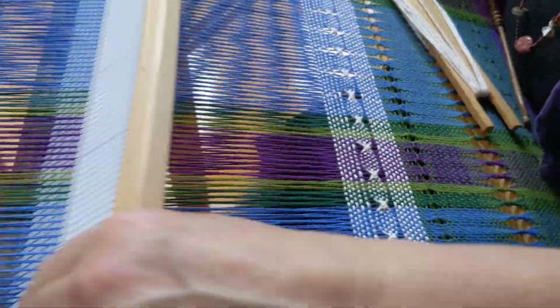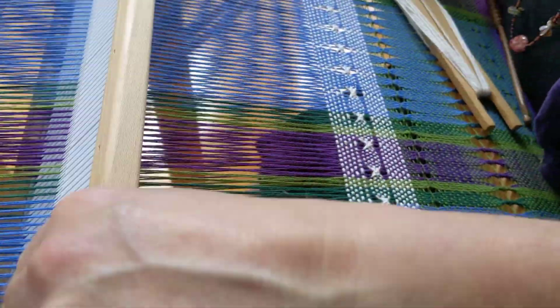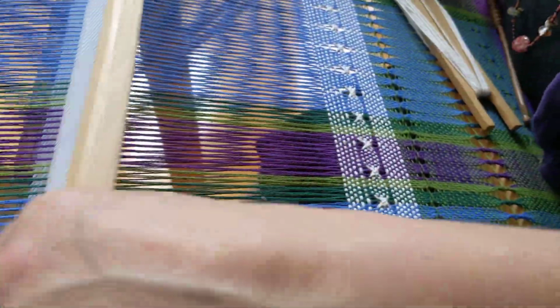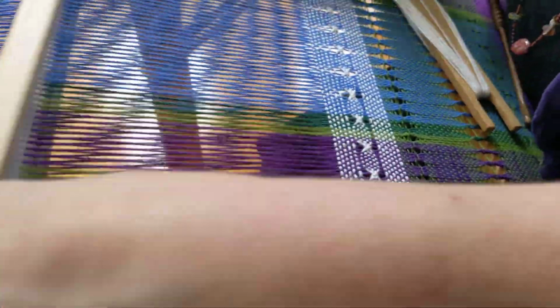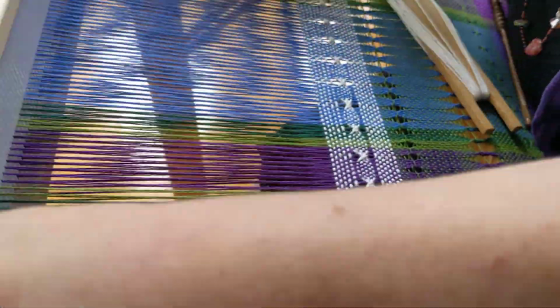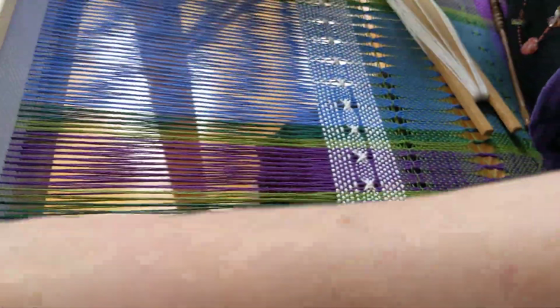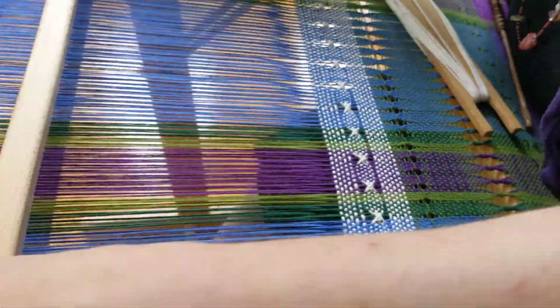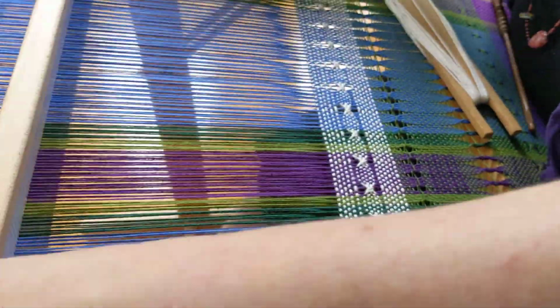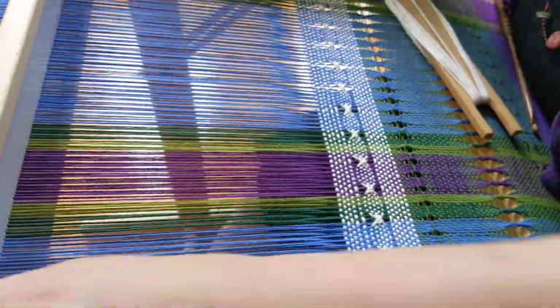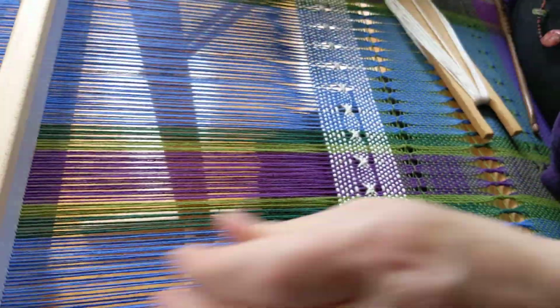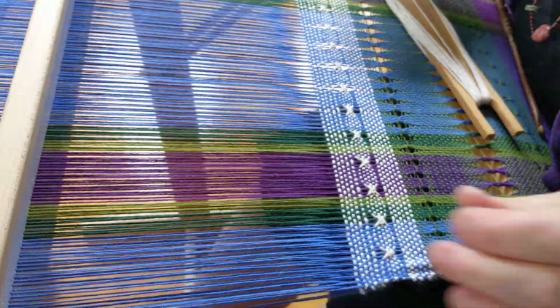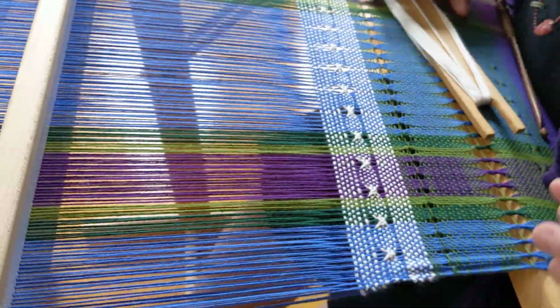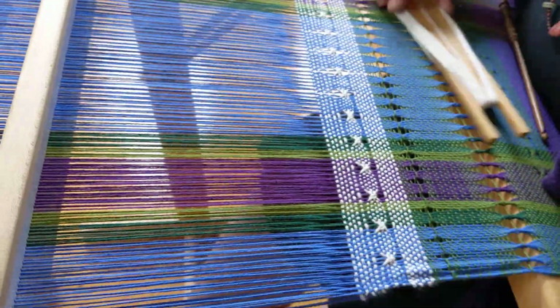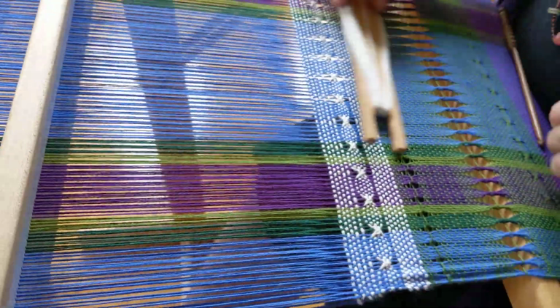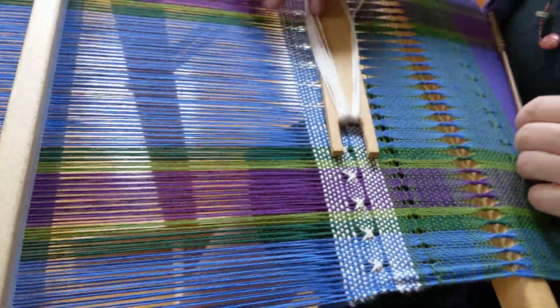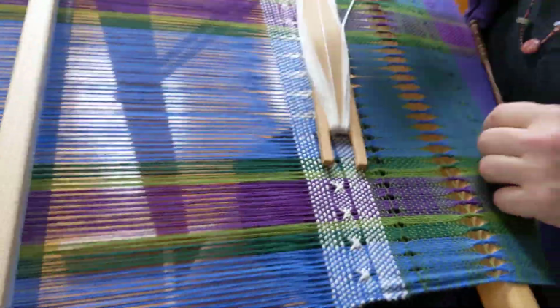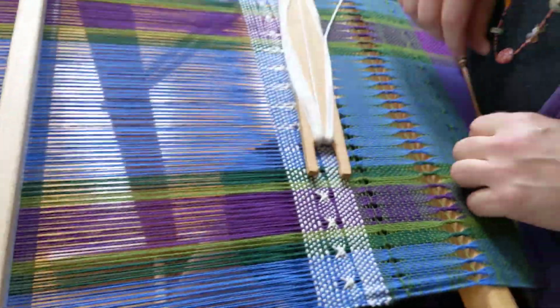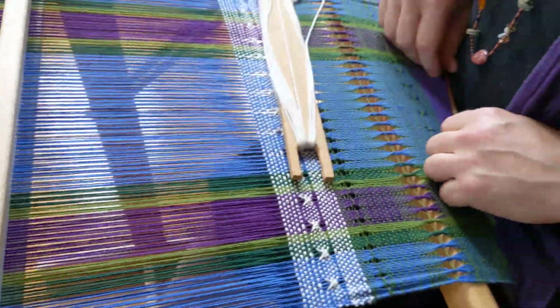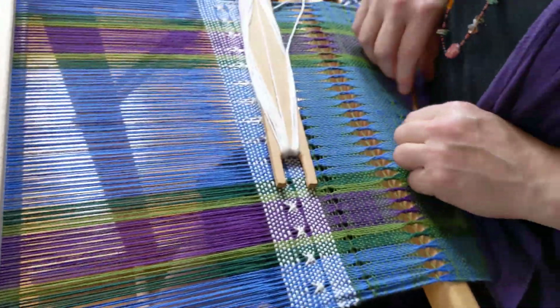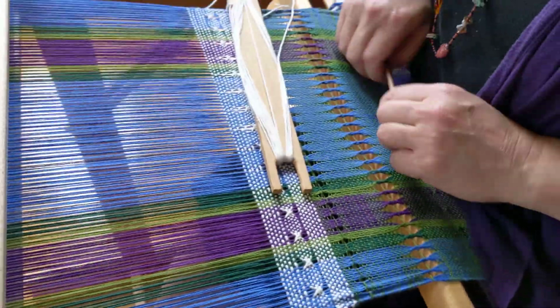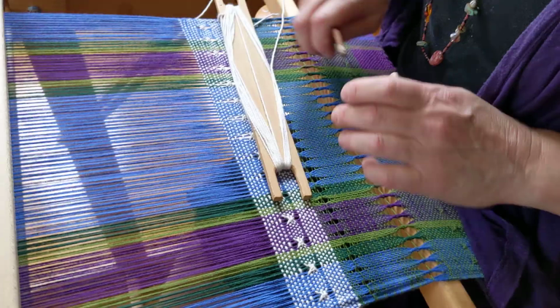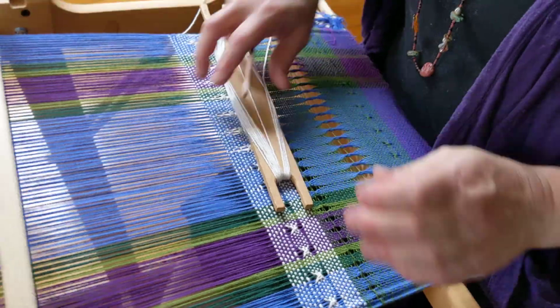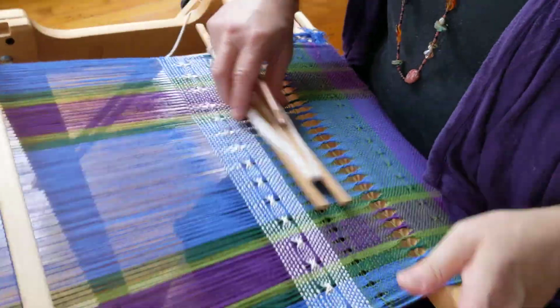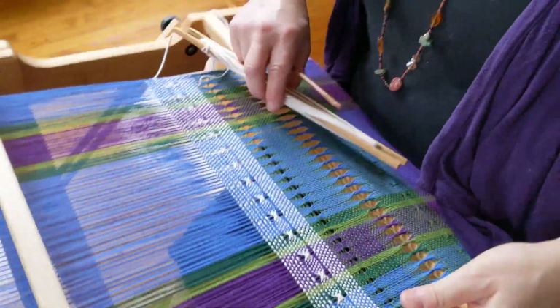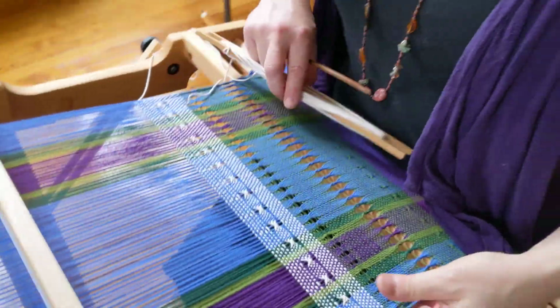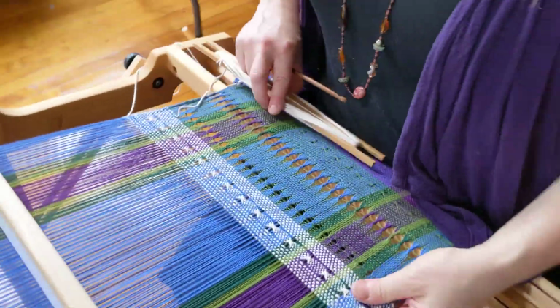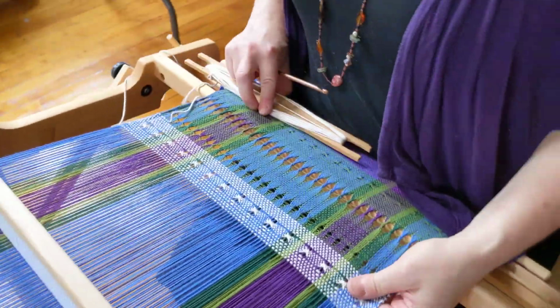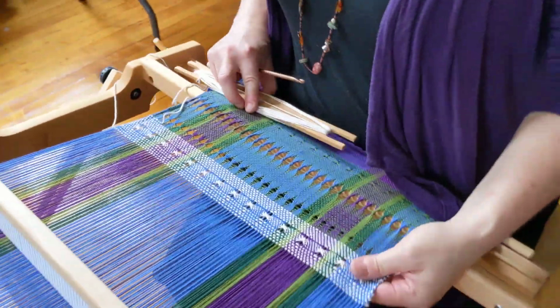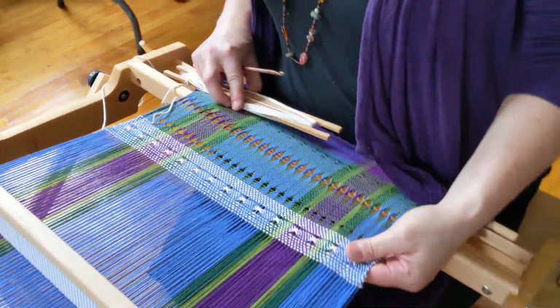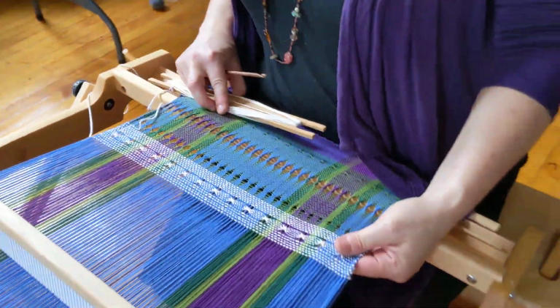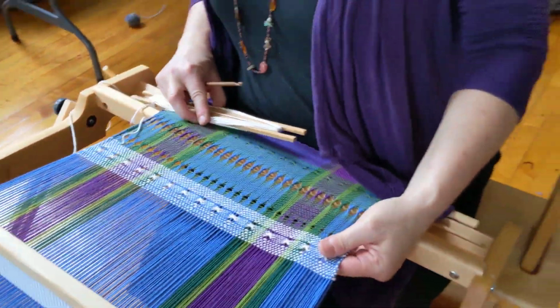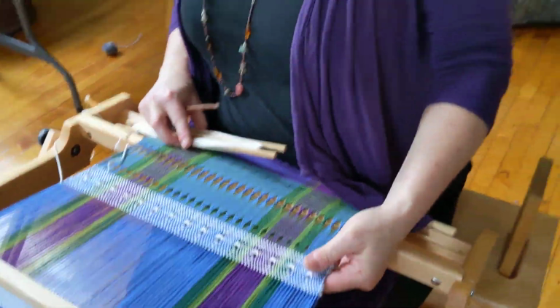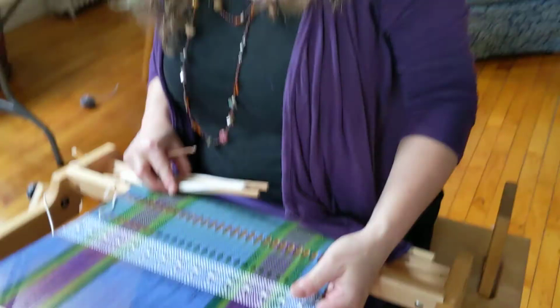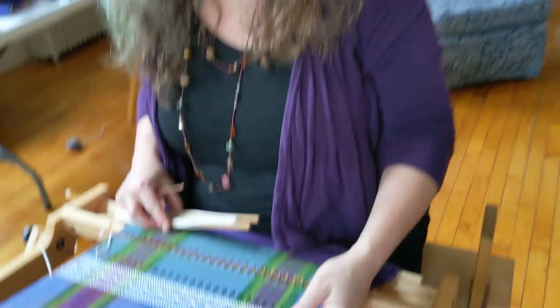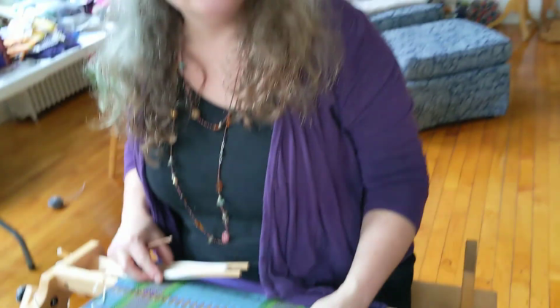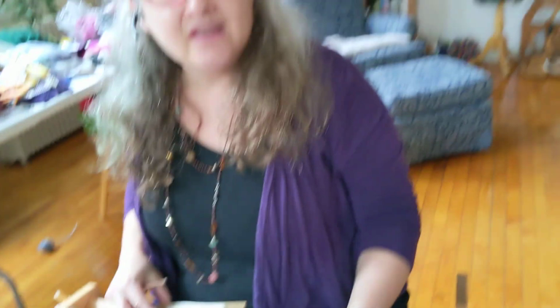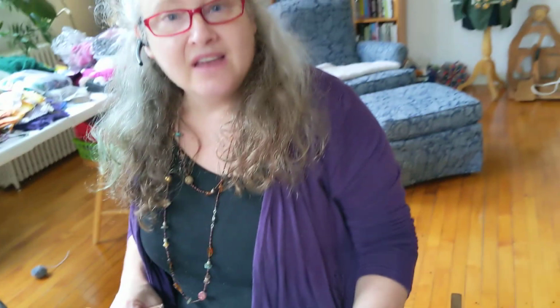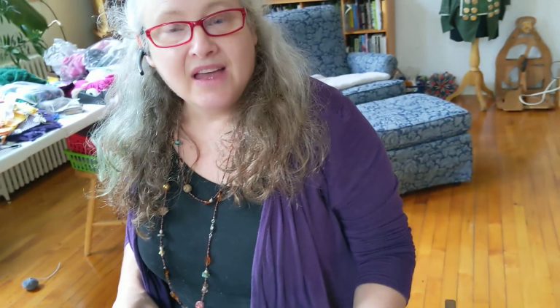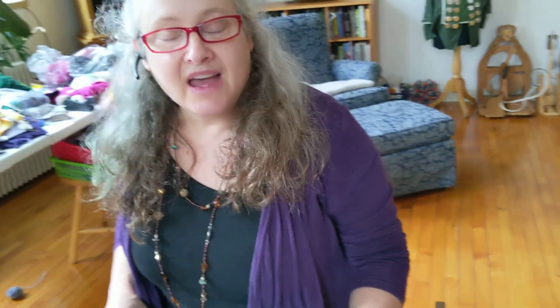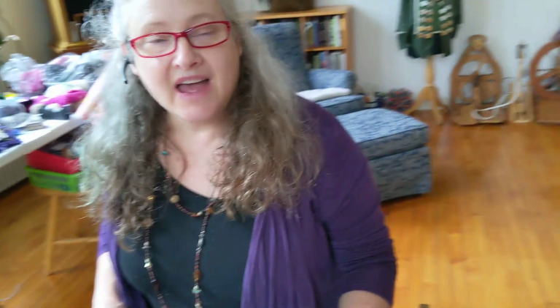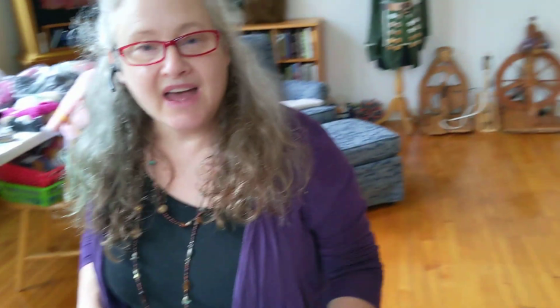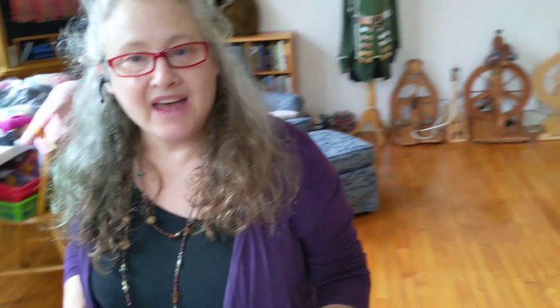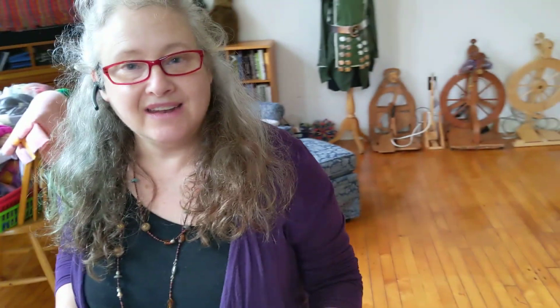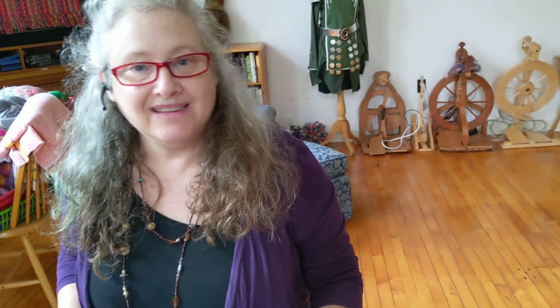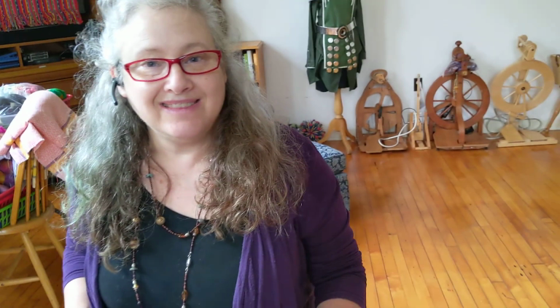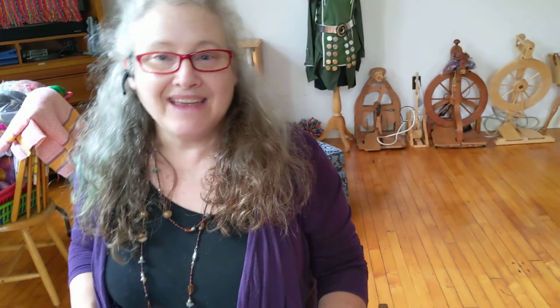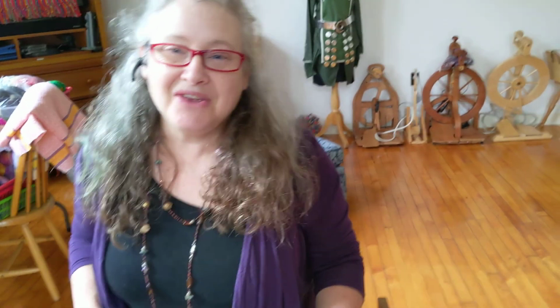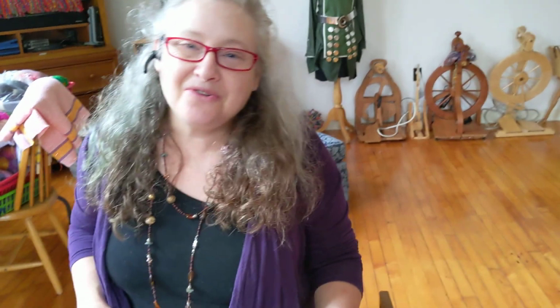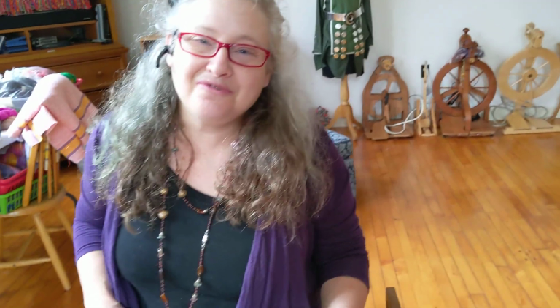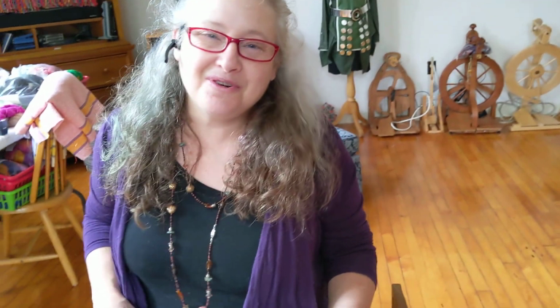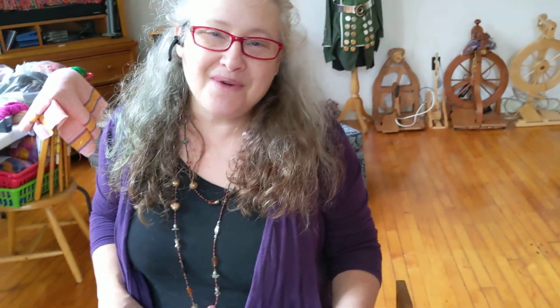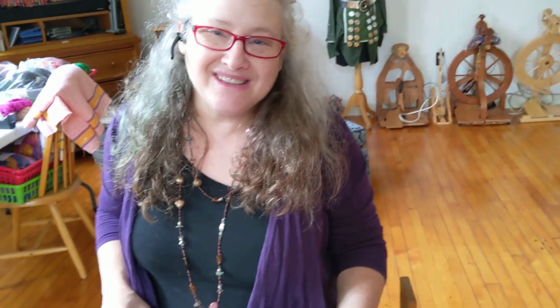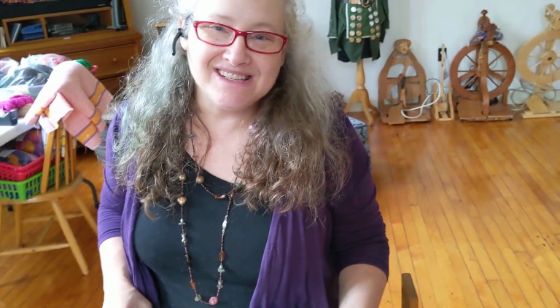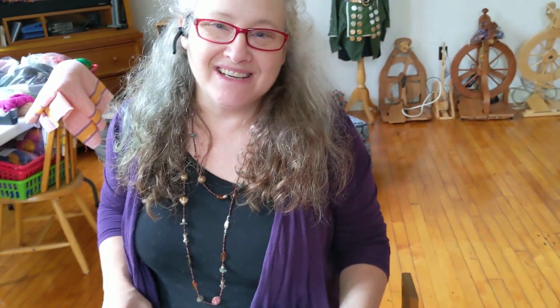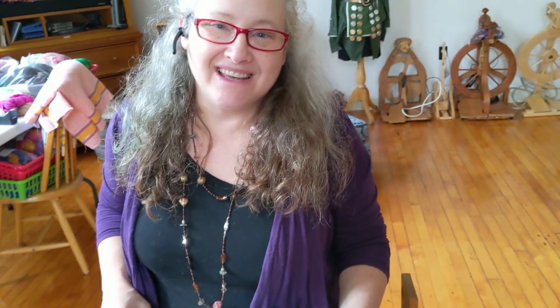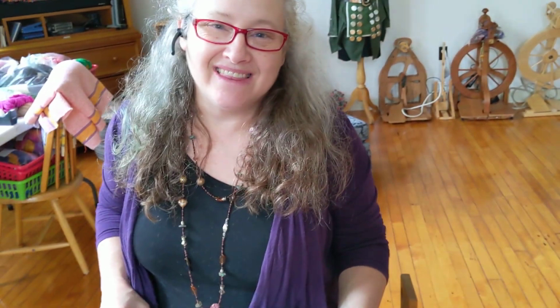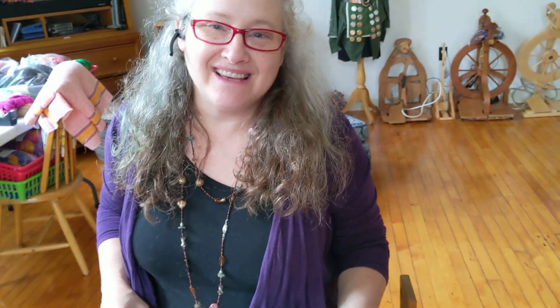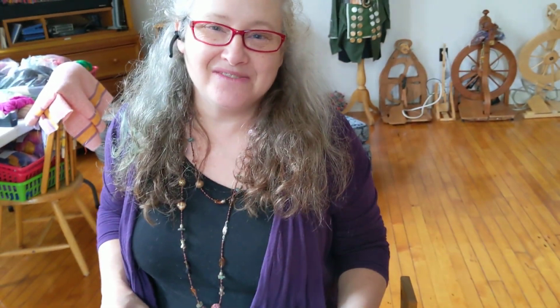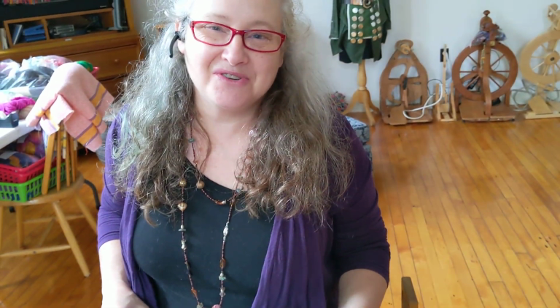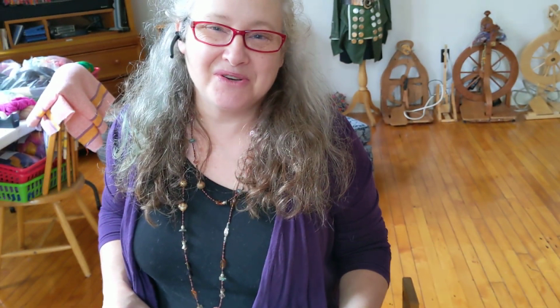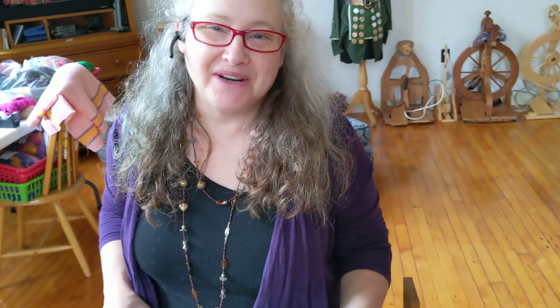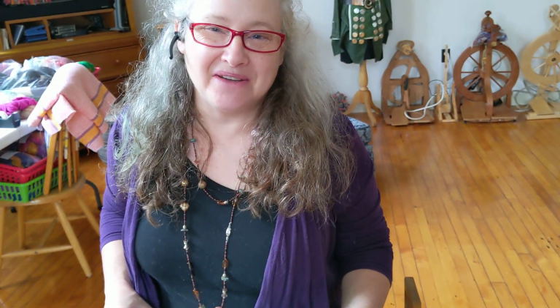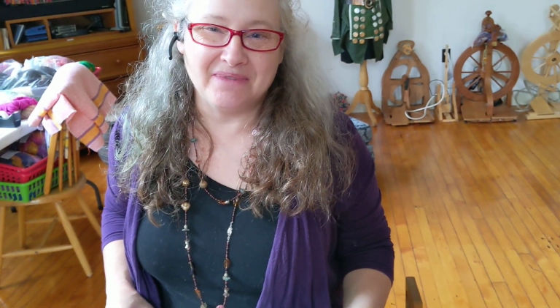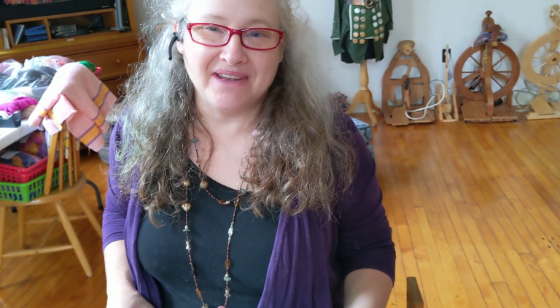There you go, and there you have your Danish medallions. Thank you for watching, and thanks for joining me.